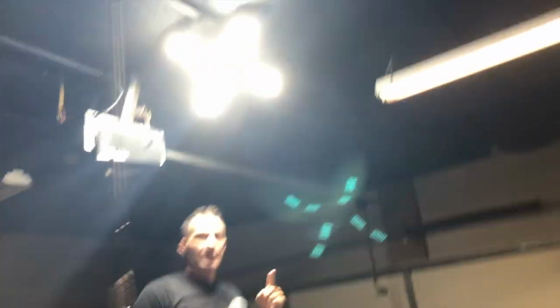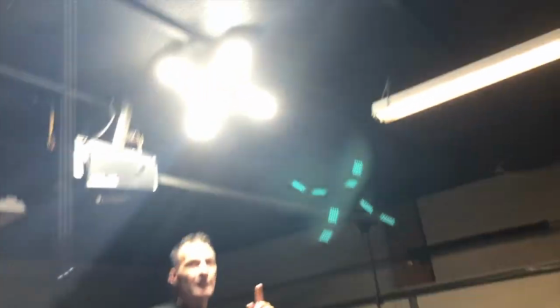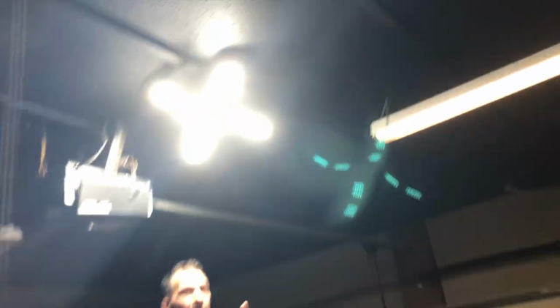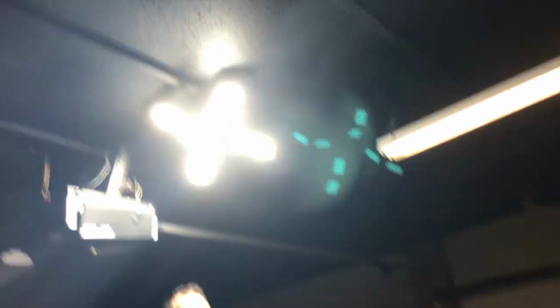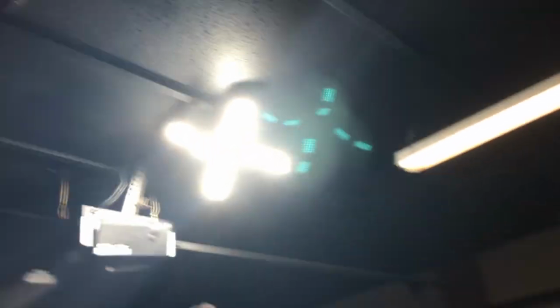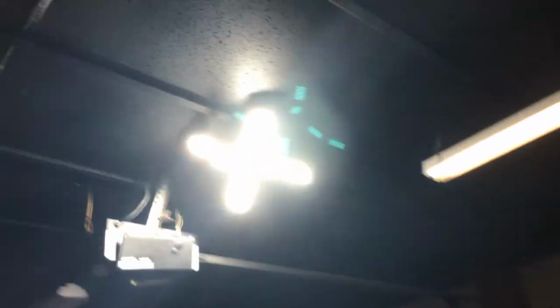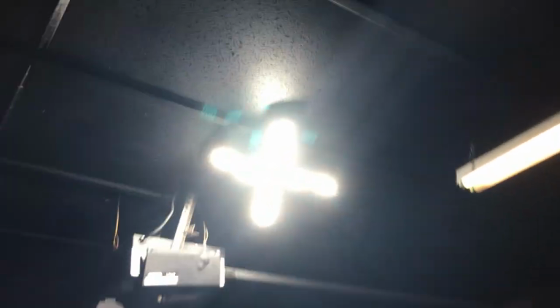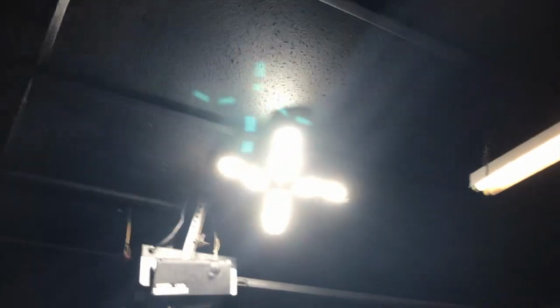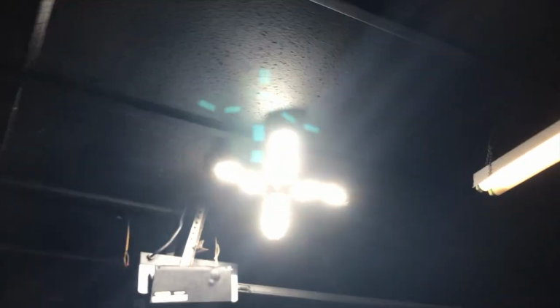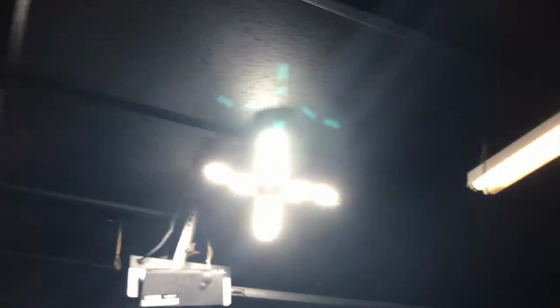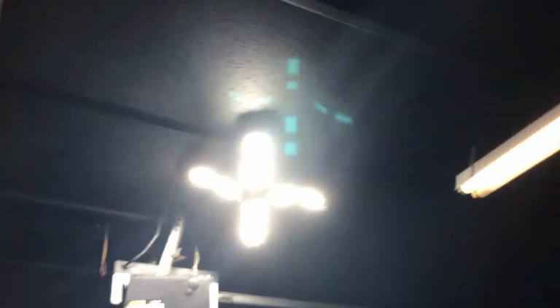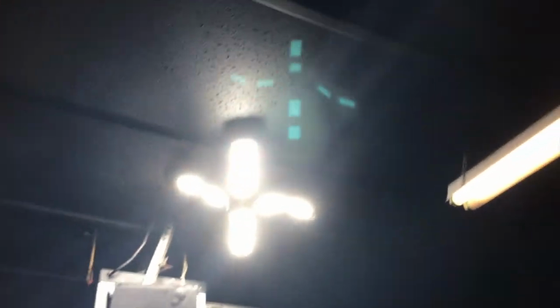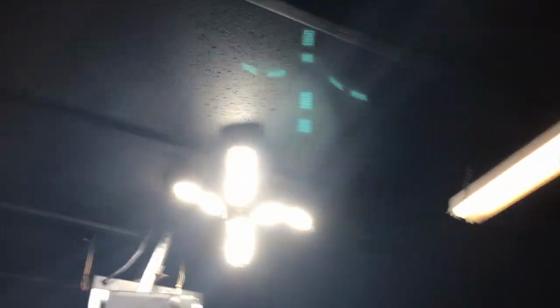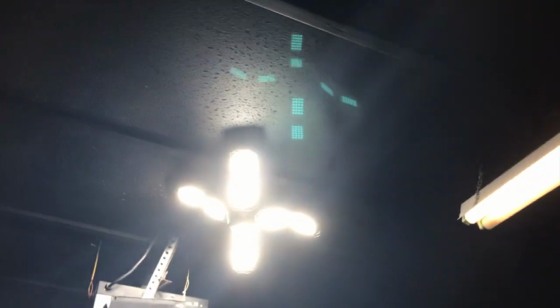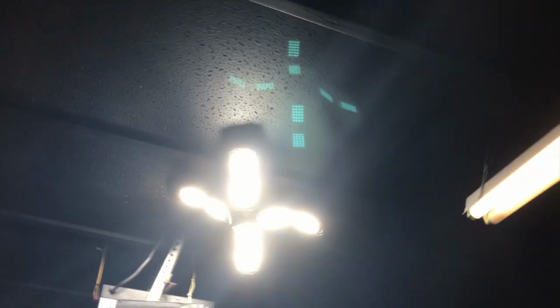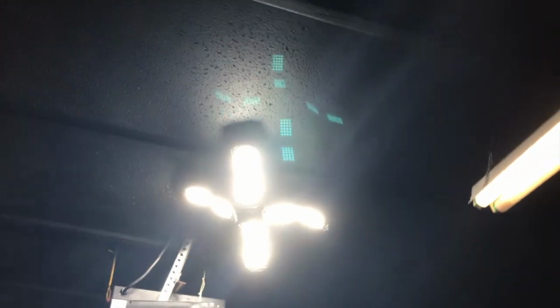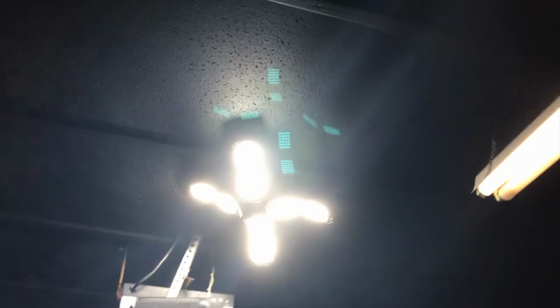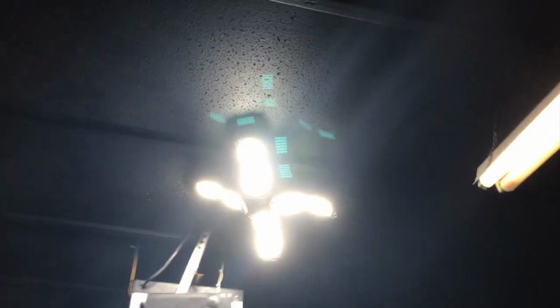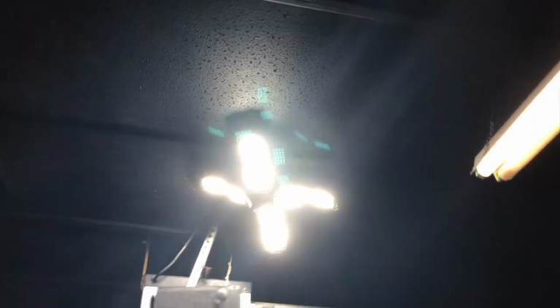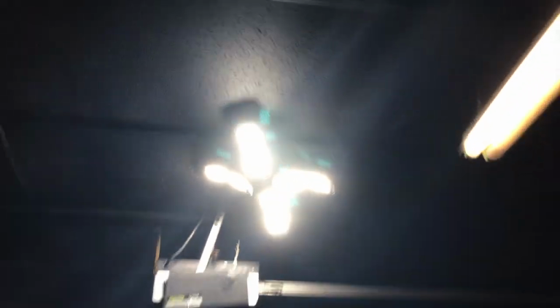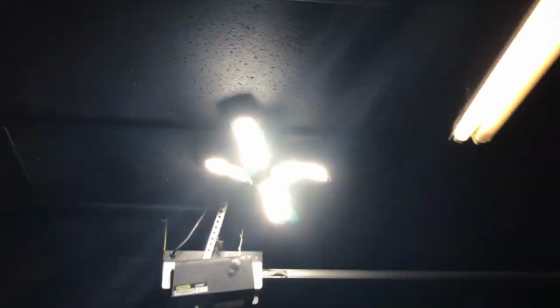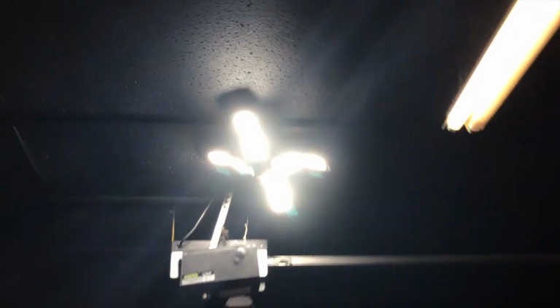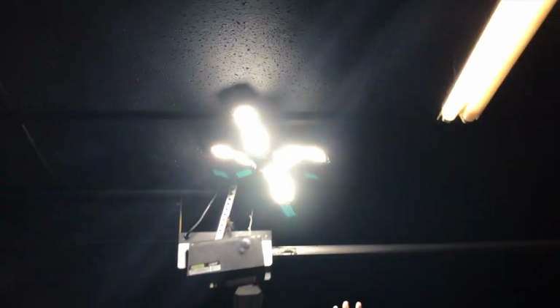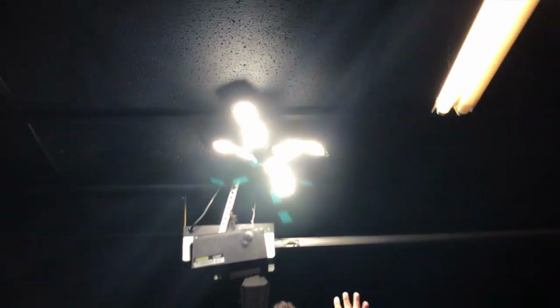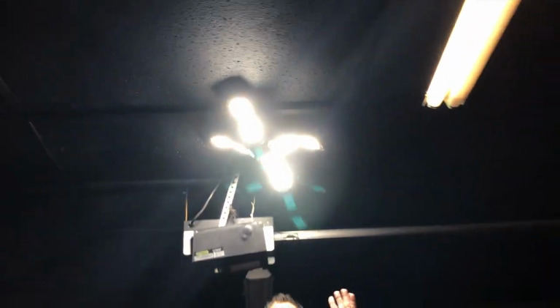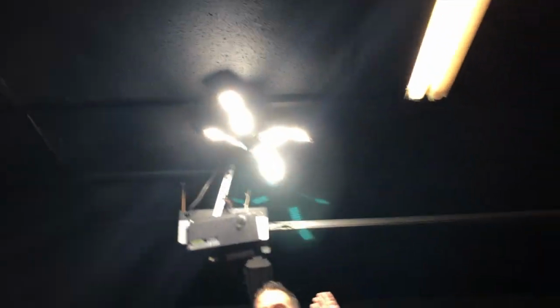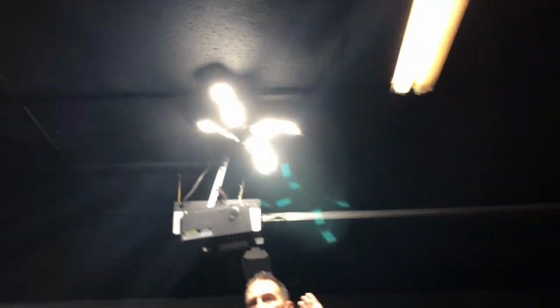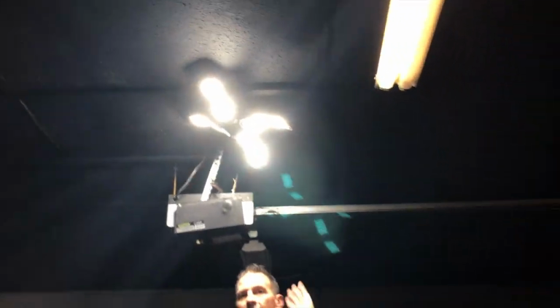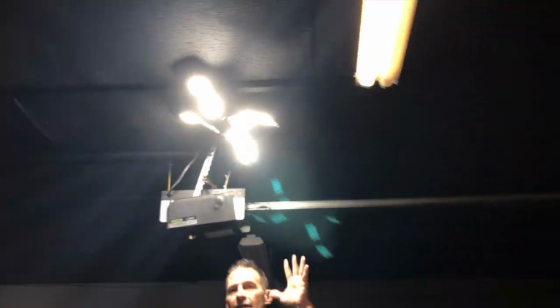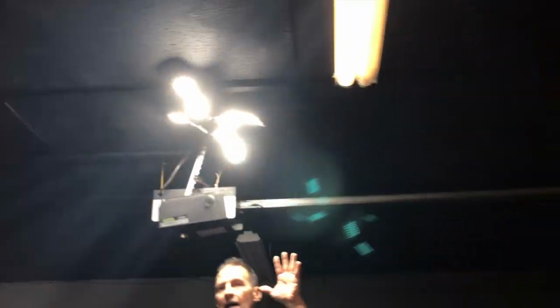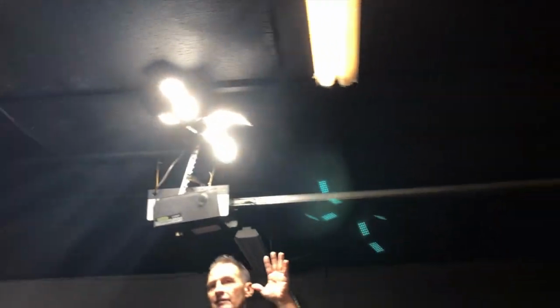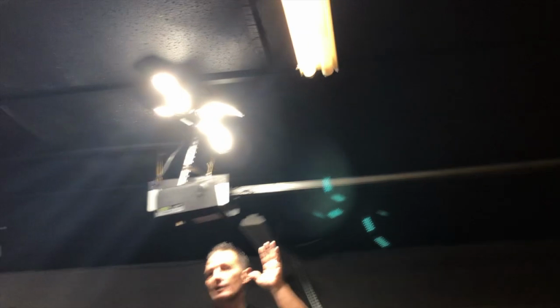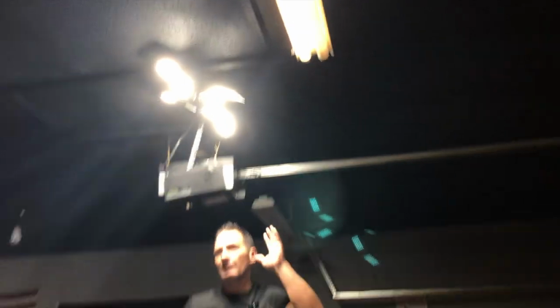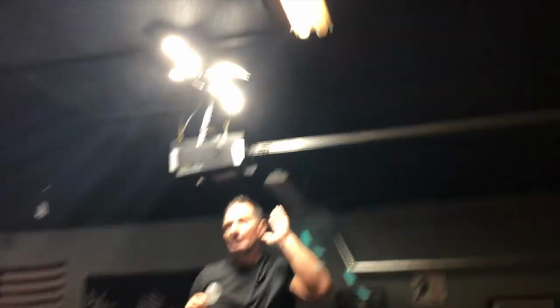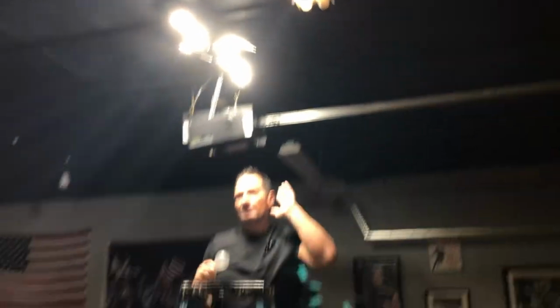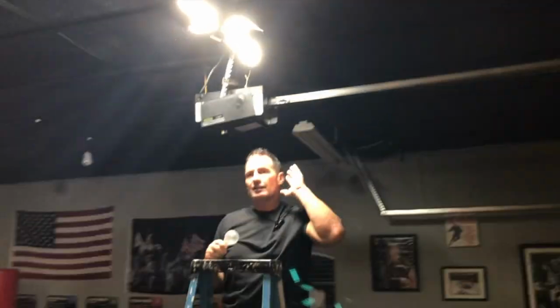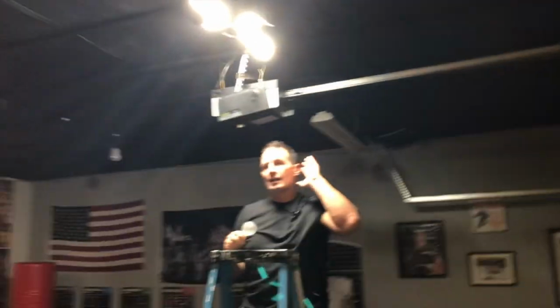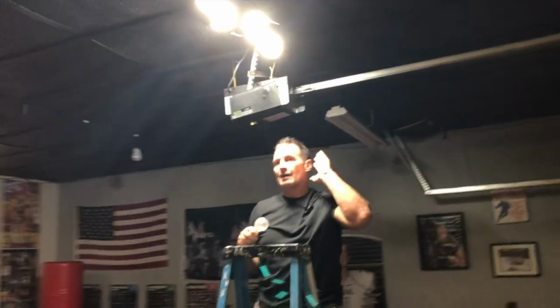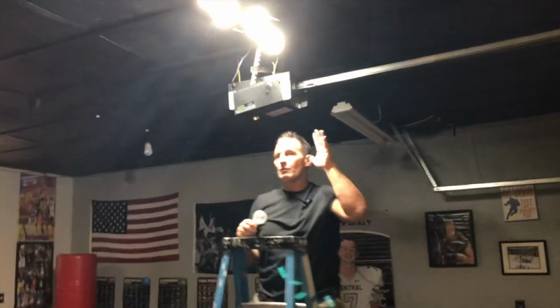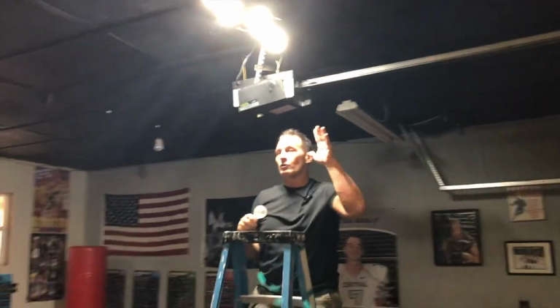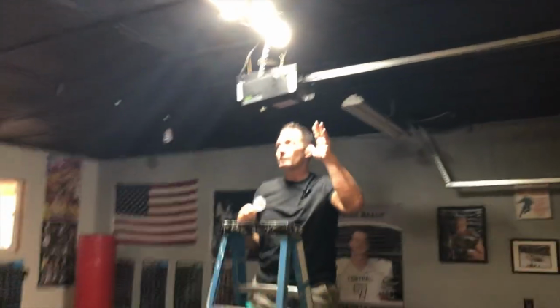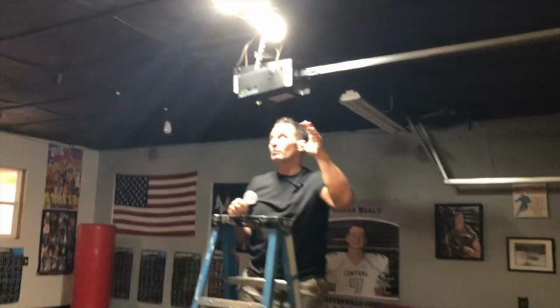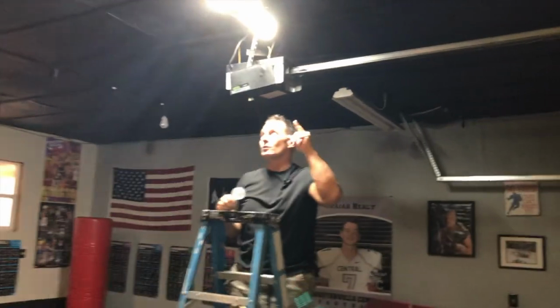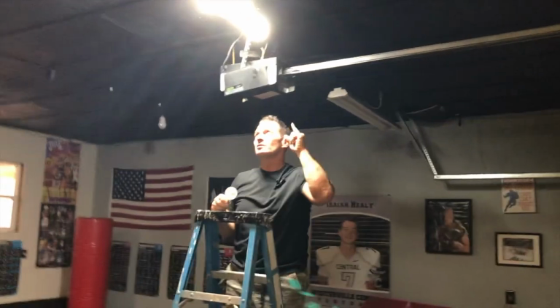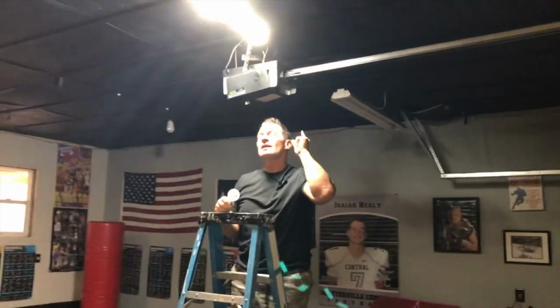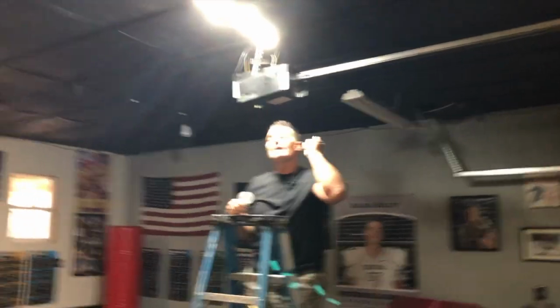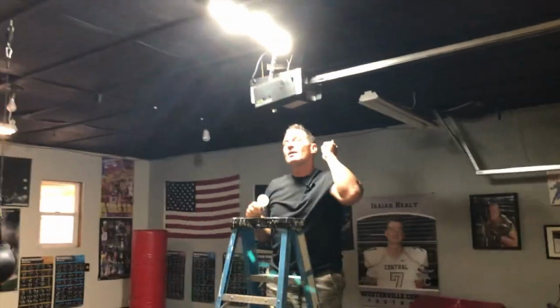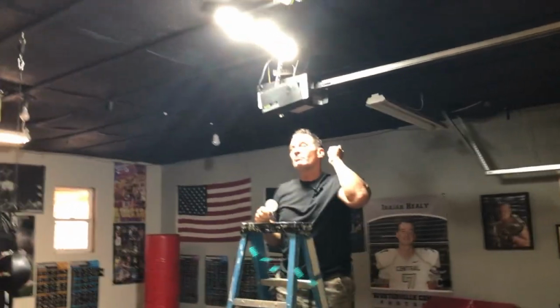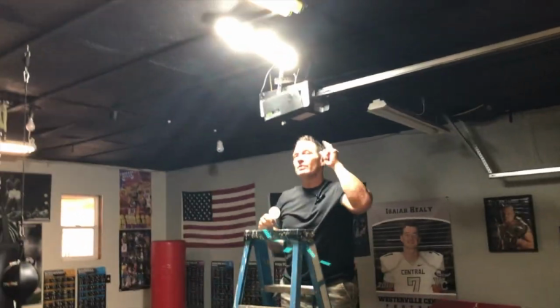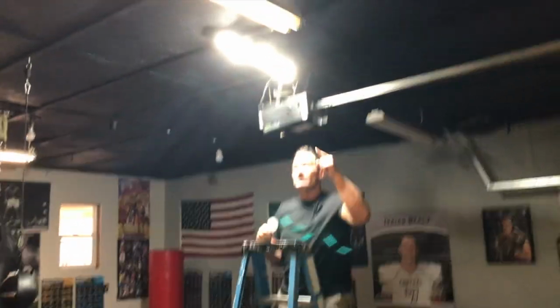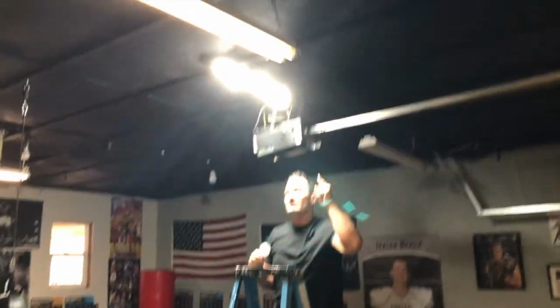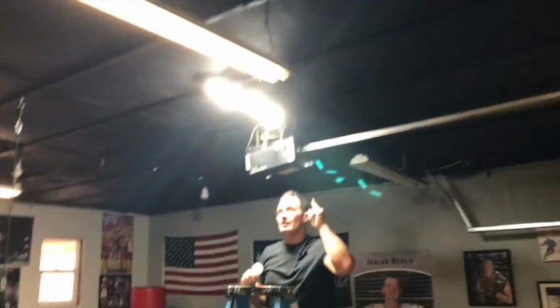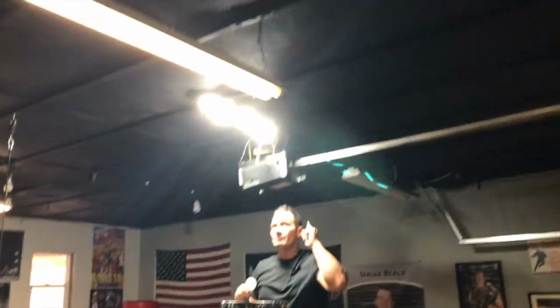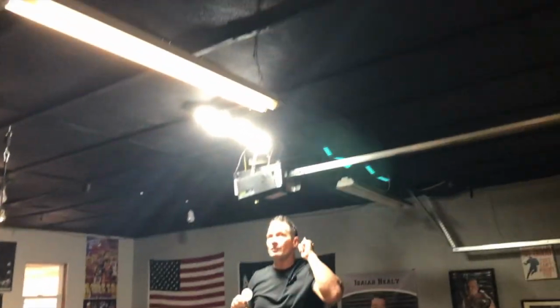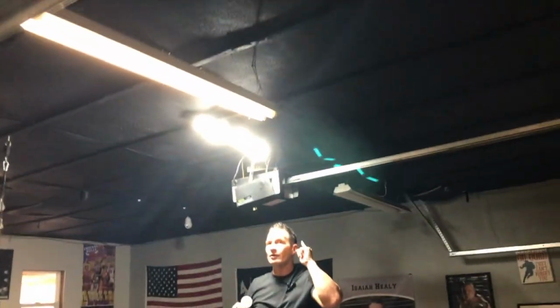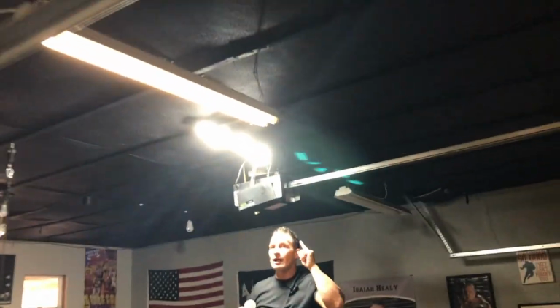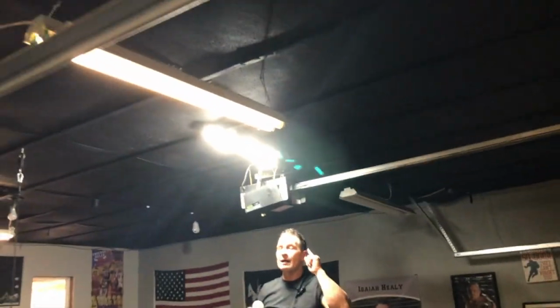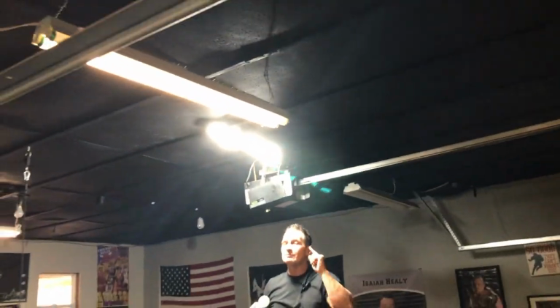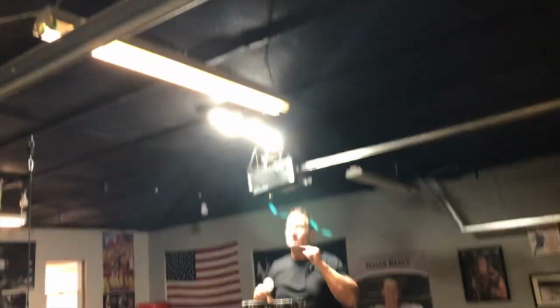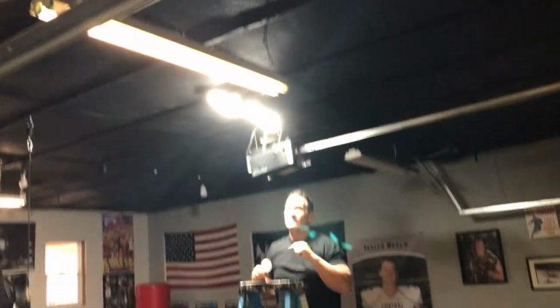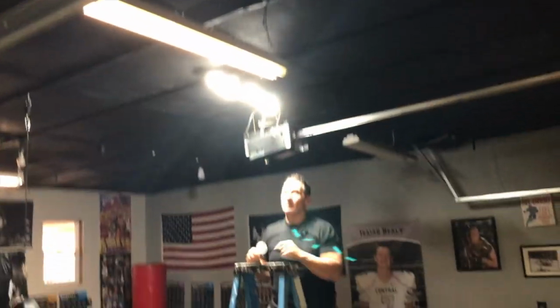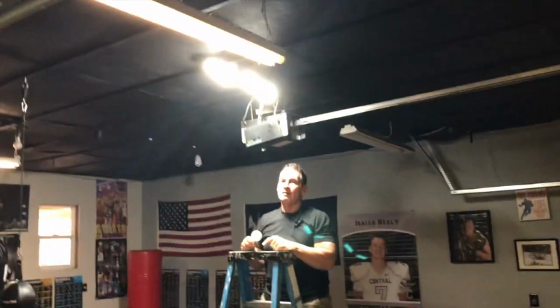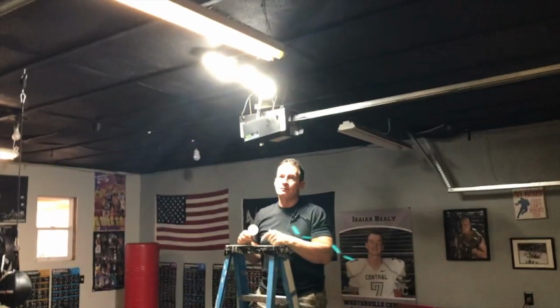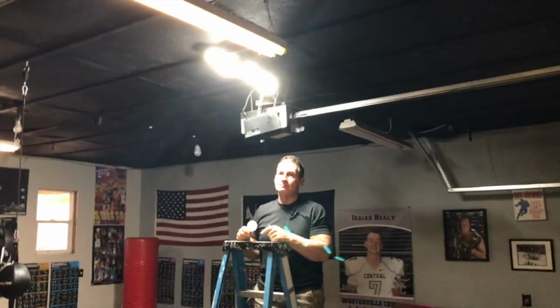If you're looking for something, these lights are fantastic. Like I said, I got multiples — pick these up. You're going to absolutely love them.